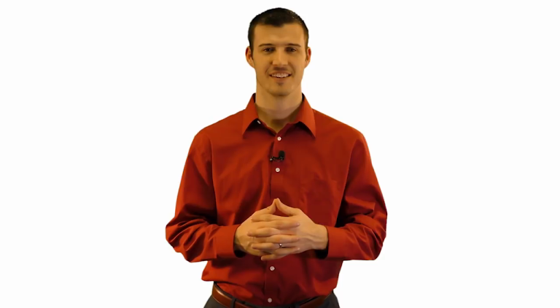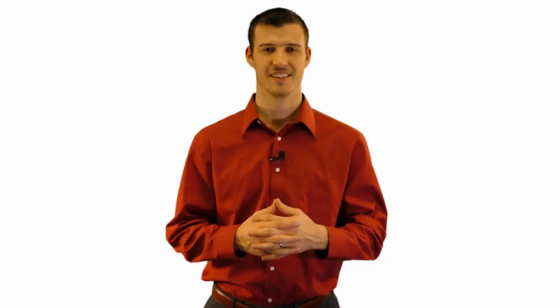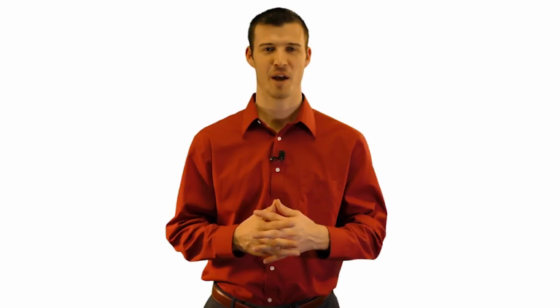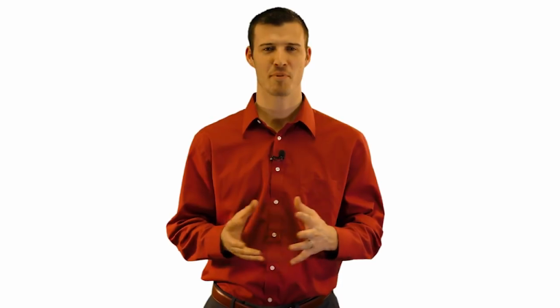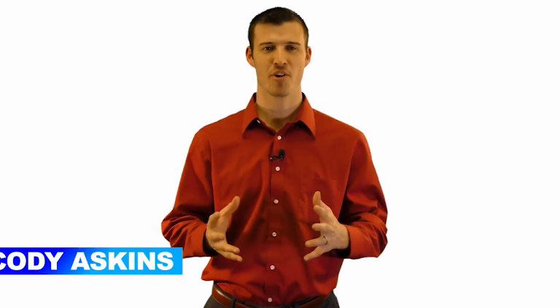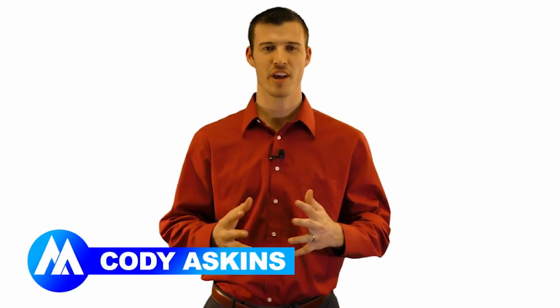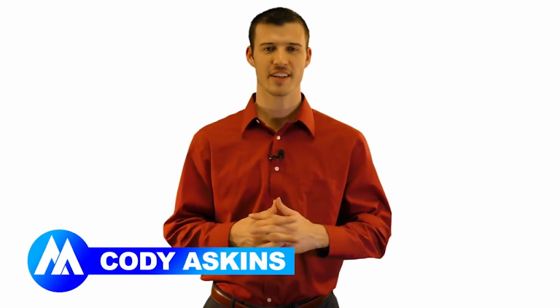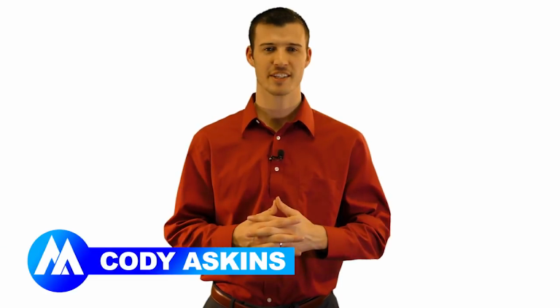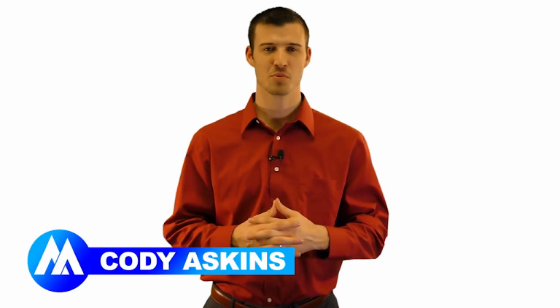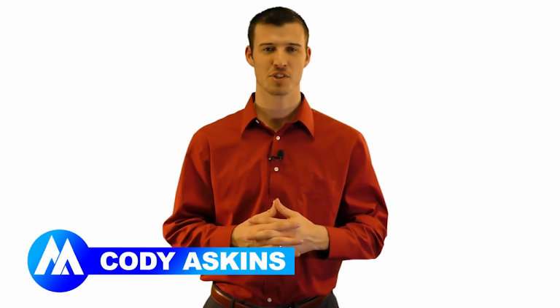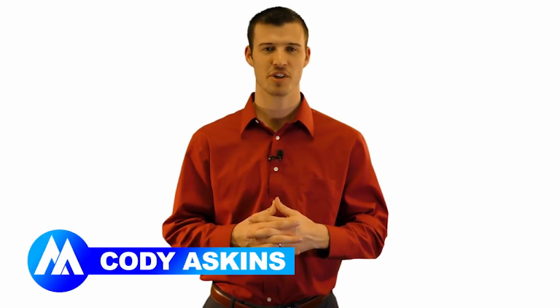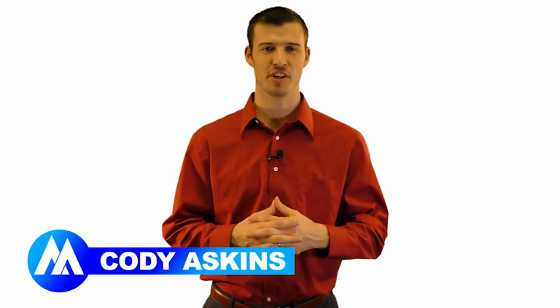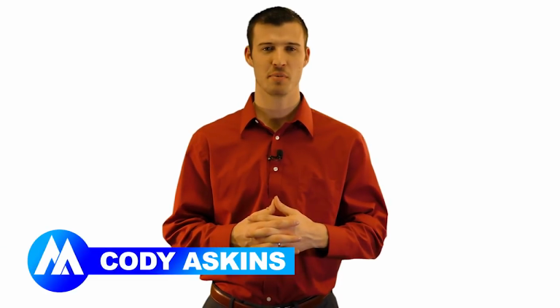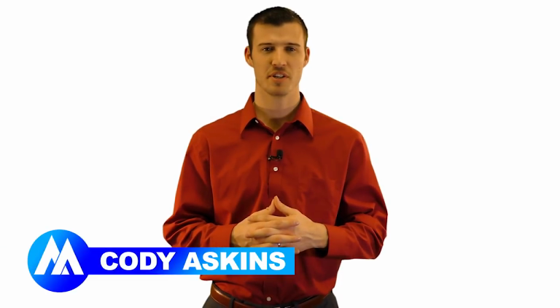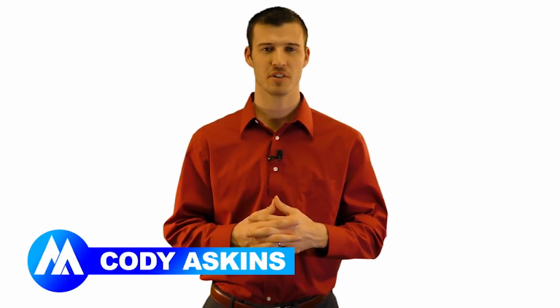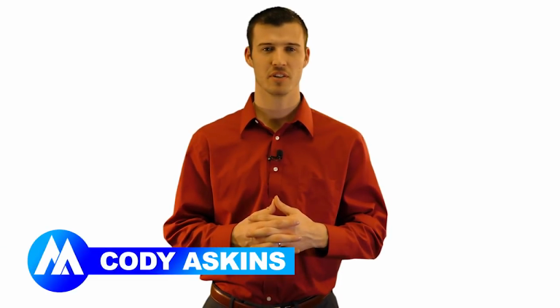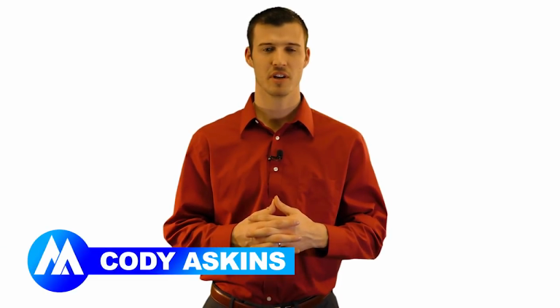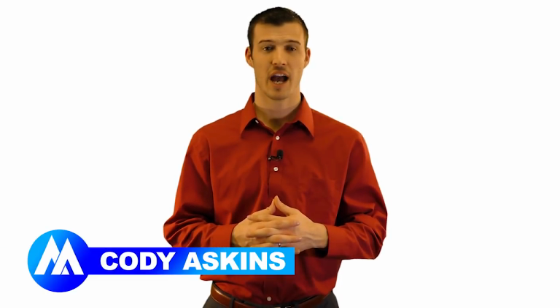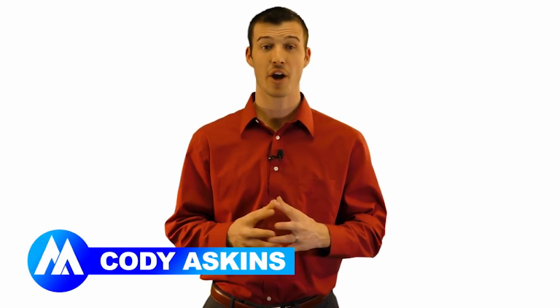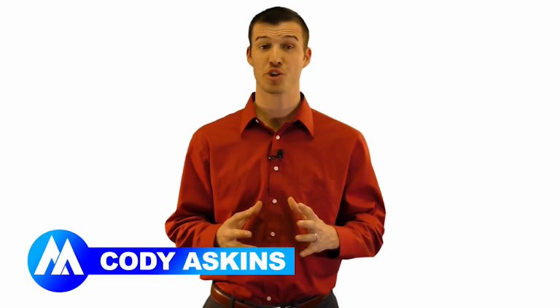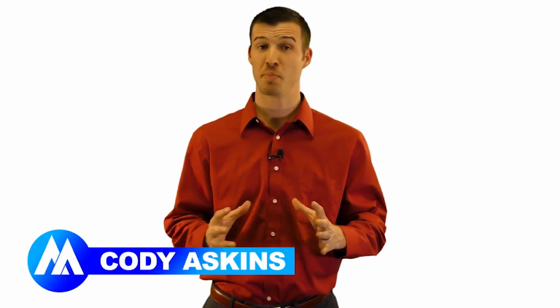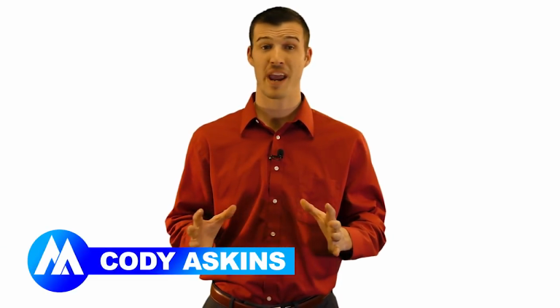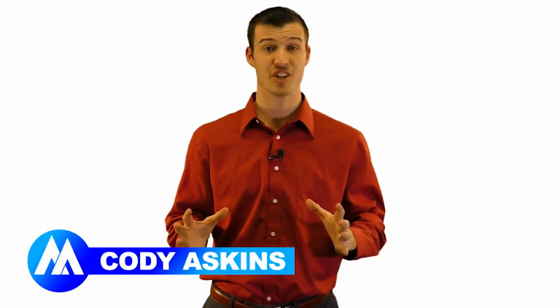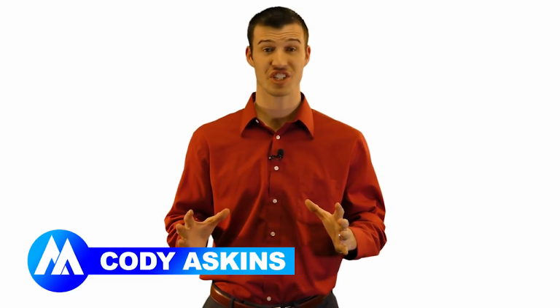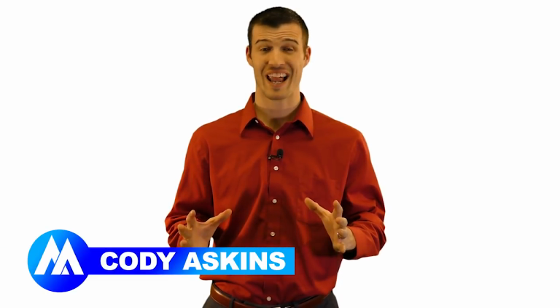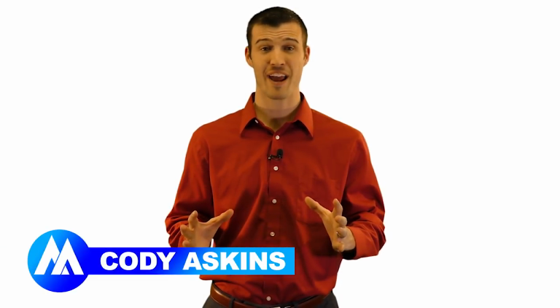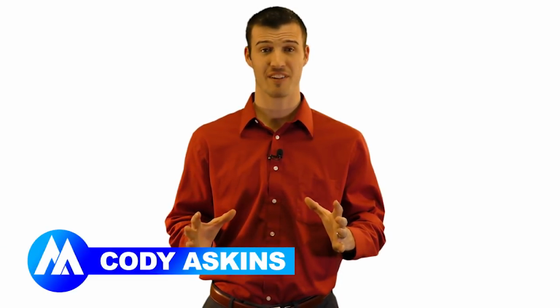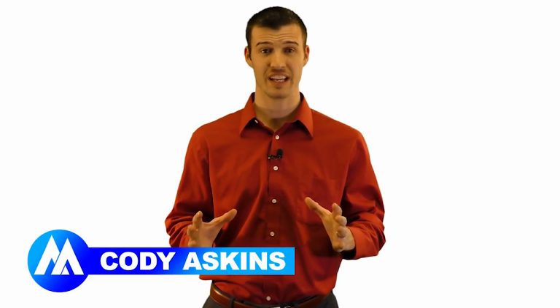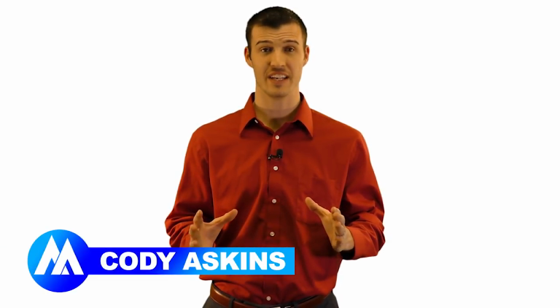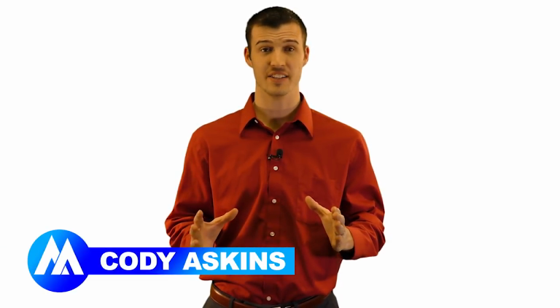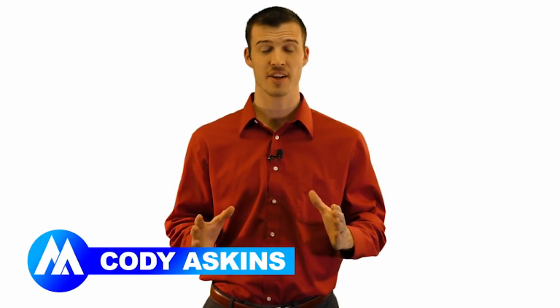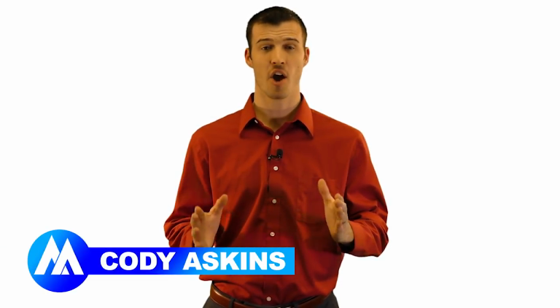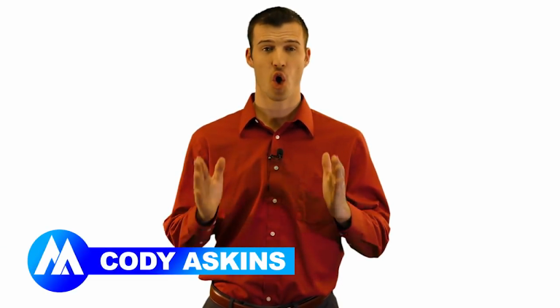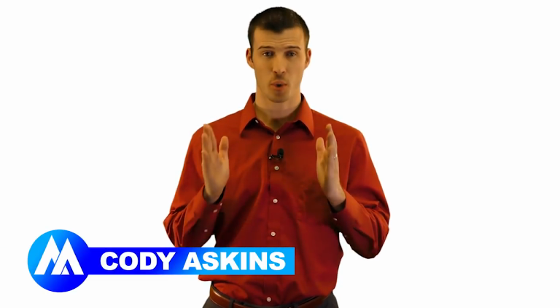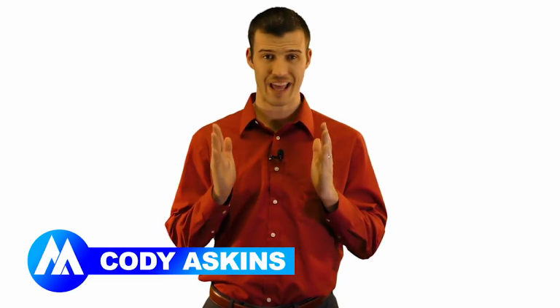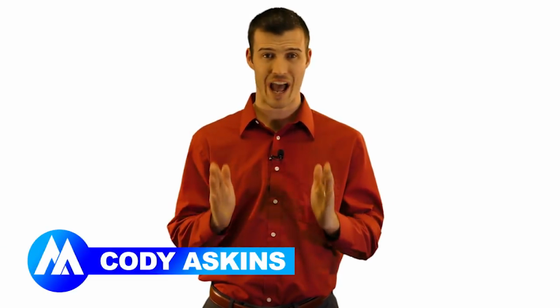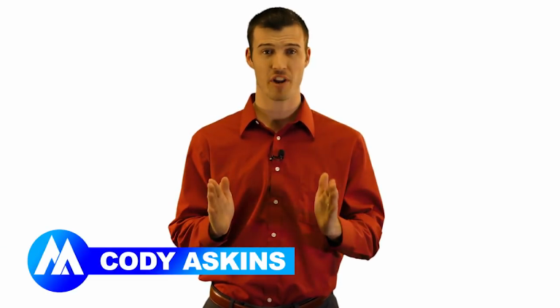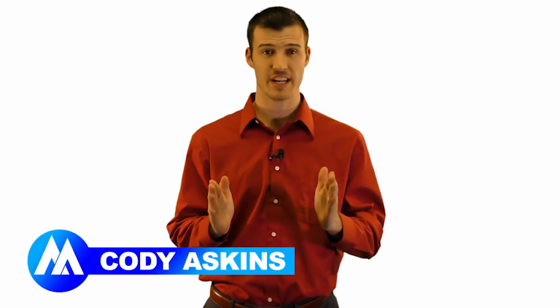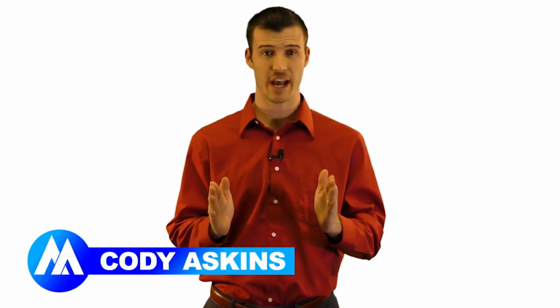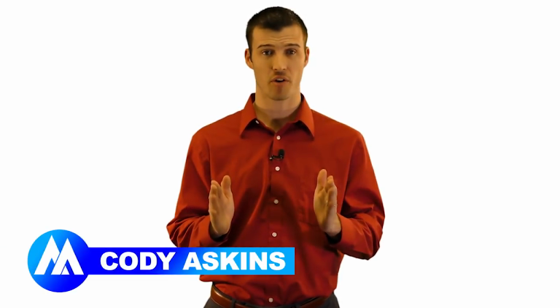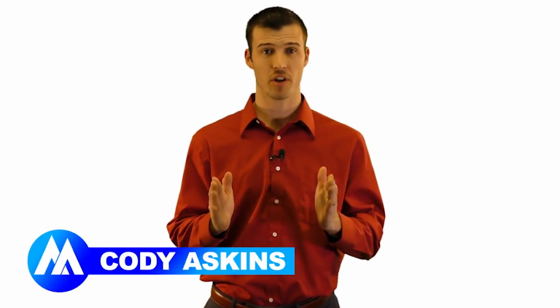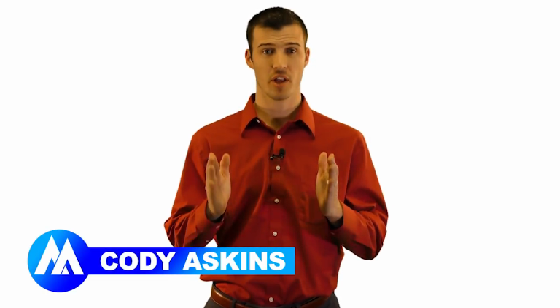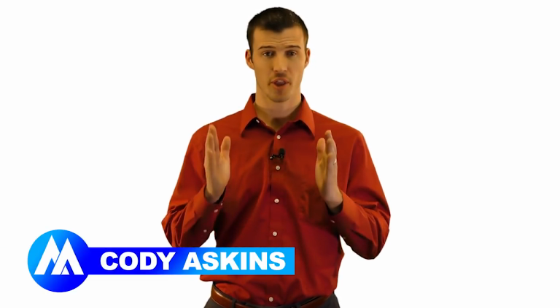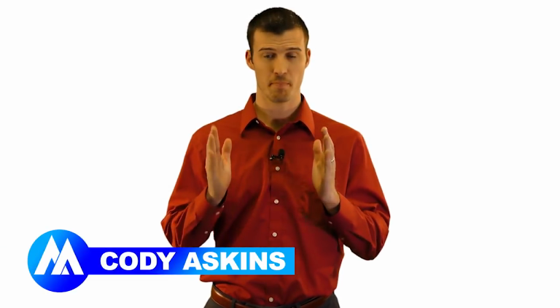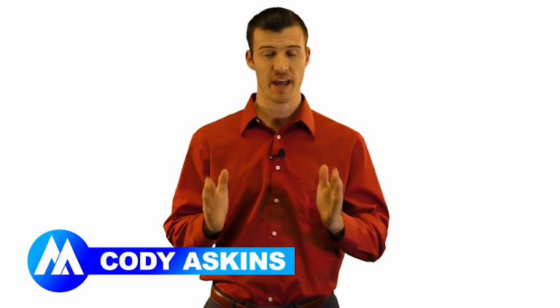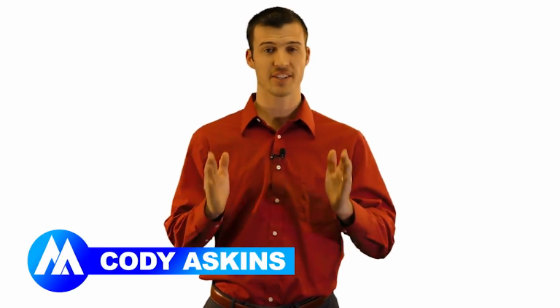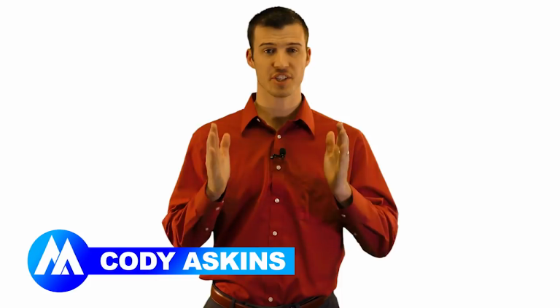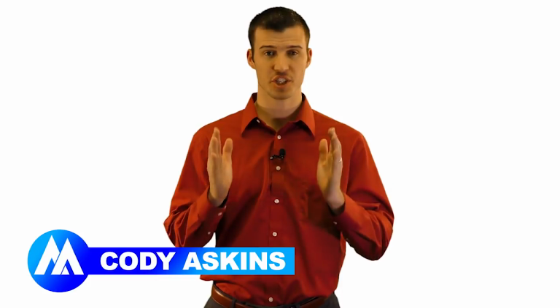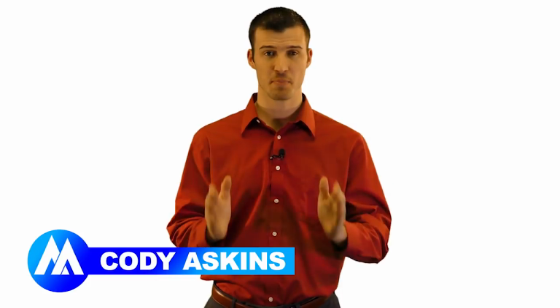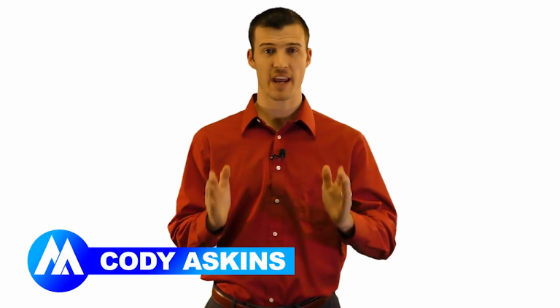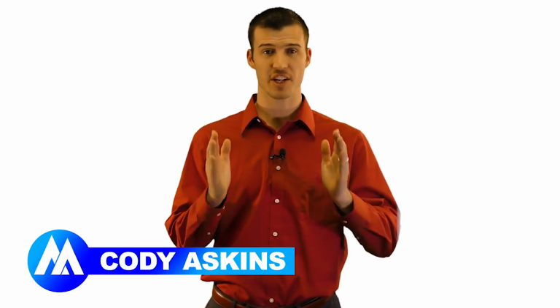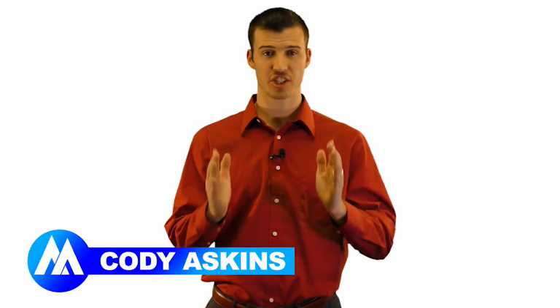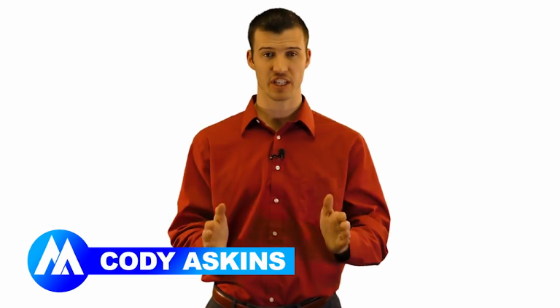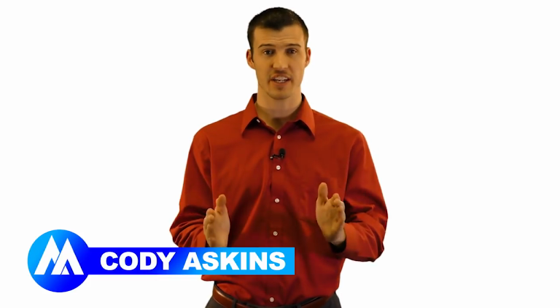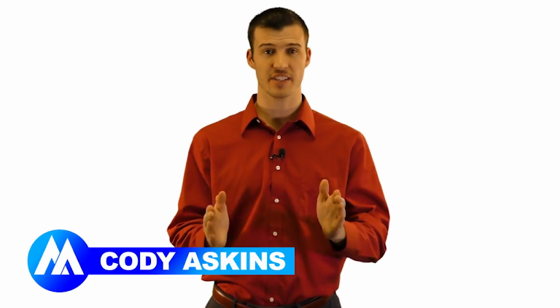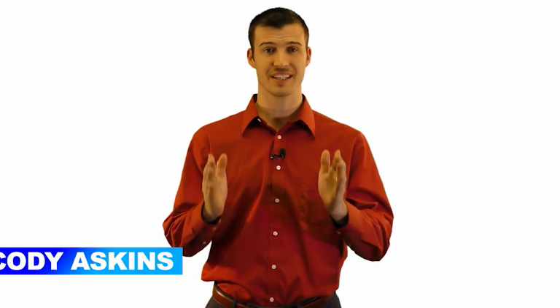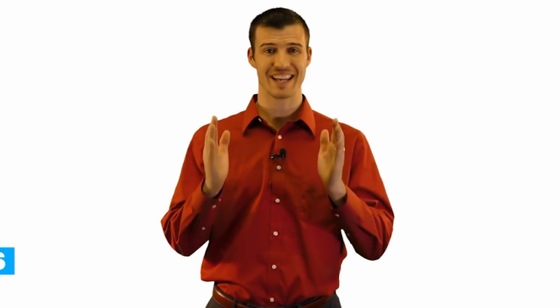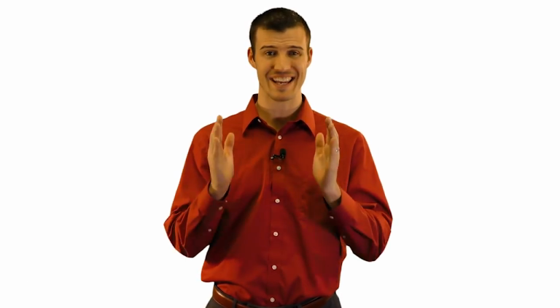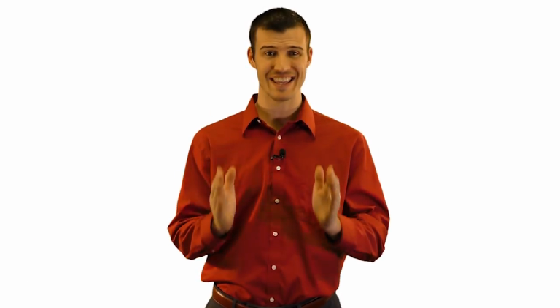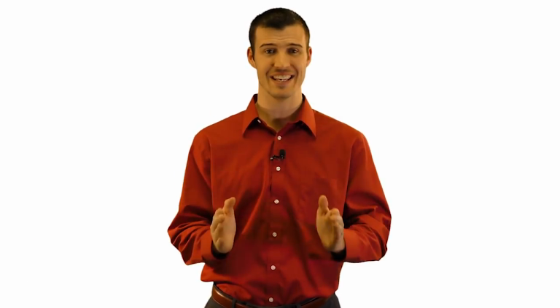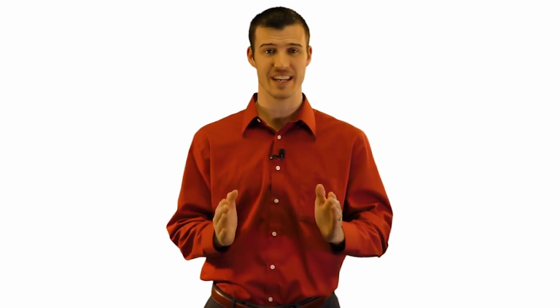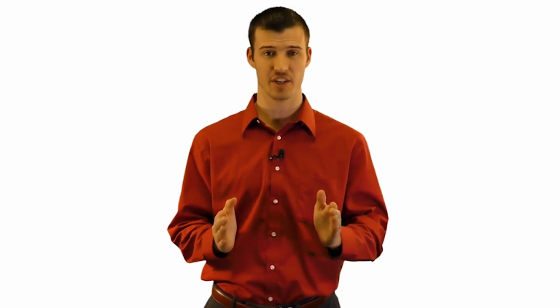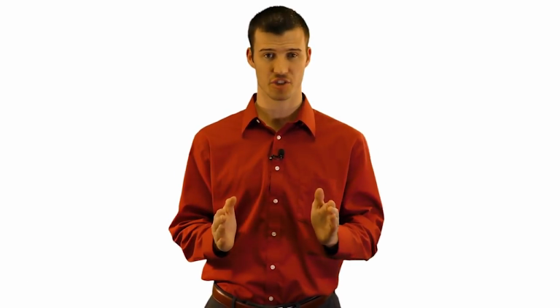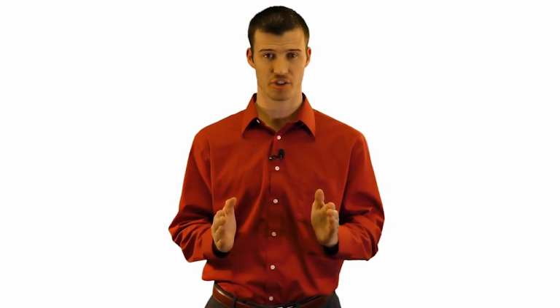I'm Cody Askes with Secure Agent Mentor. Our Spanish Life Leads are without a doubt the best Spanish leads in the industry.